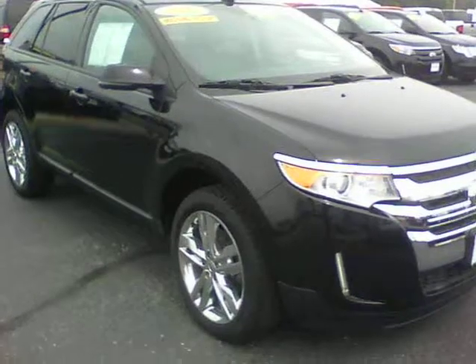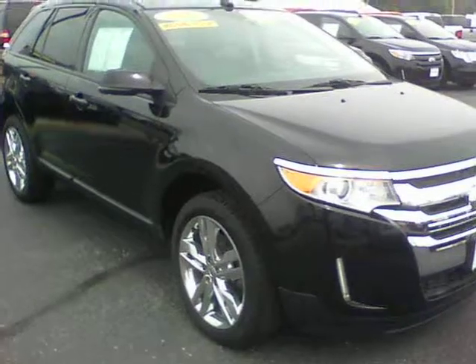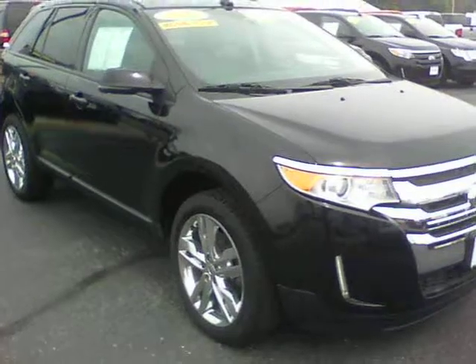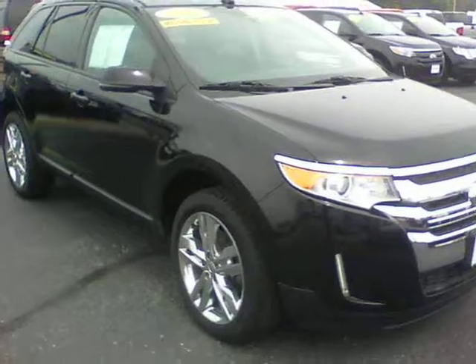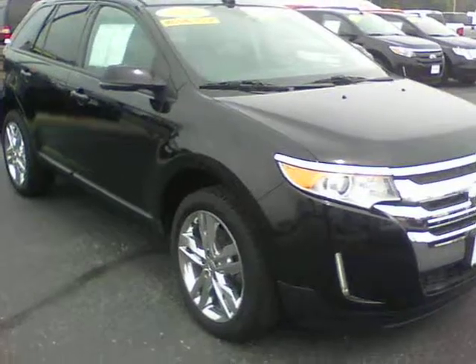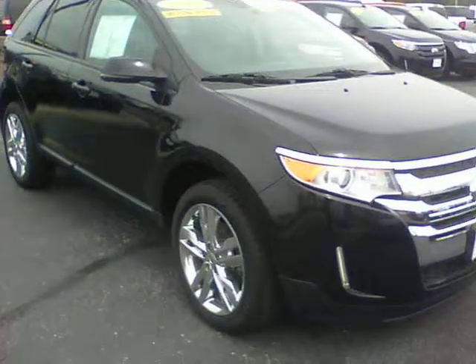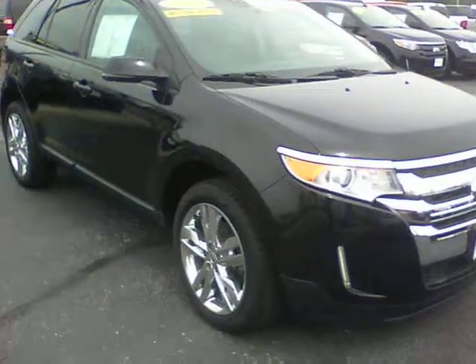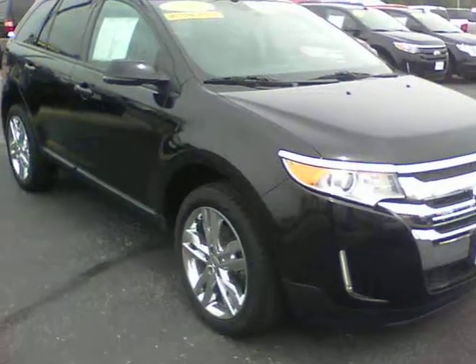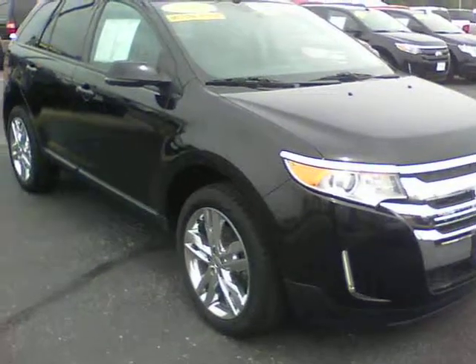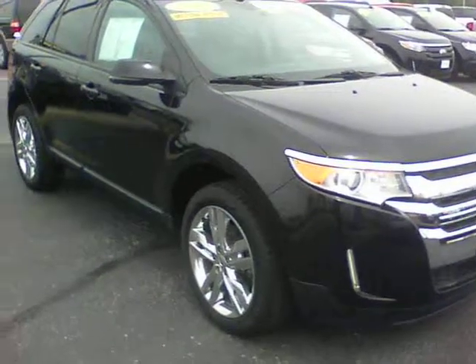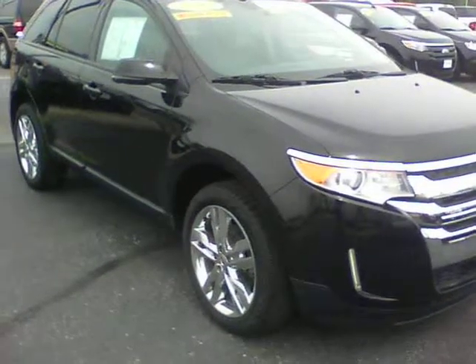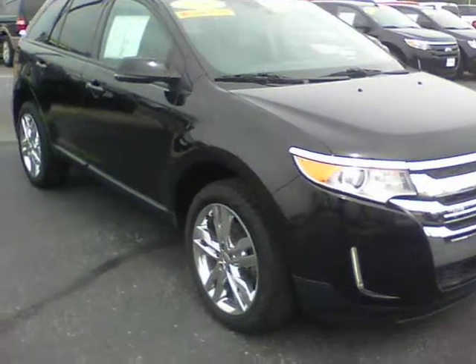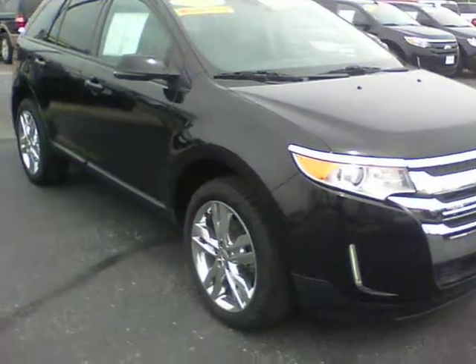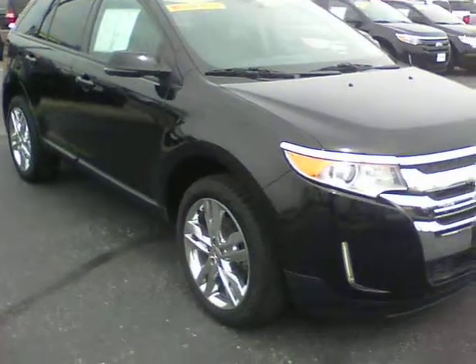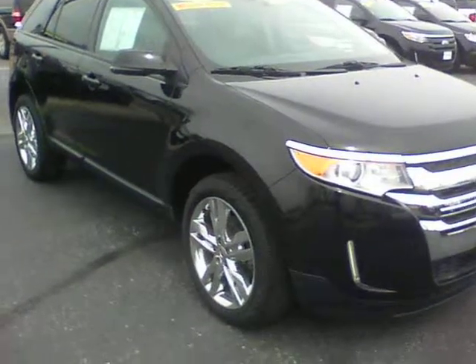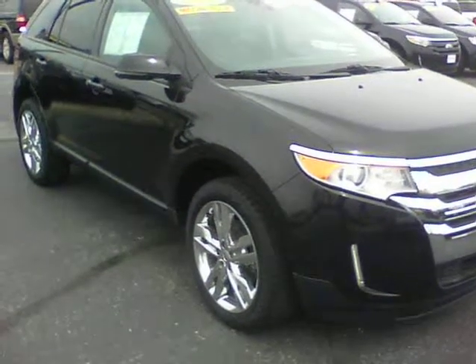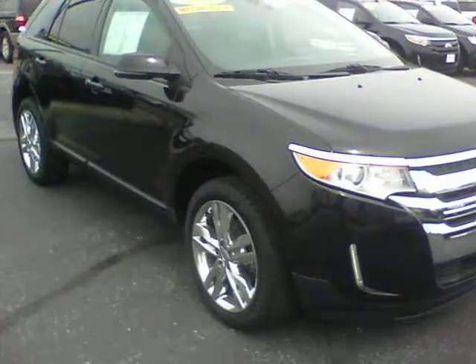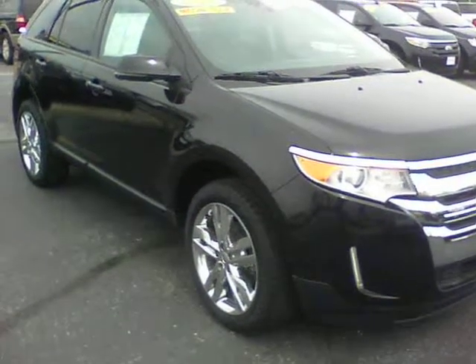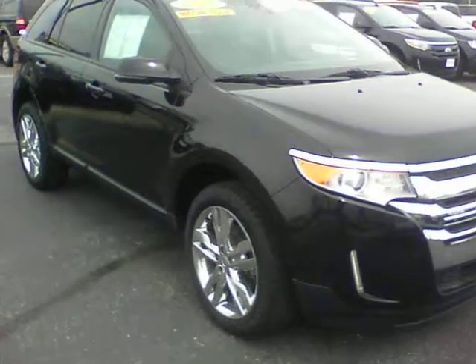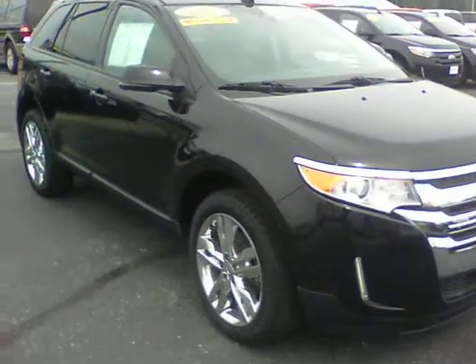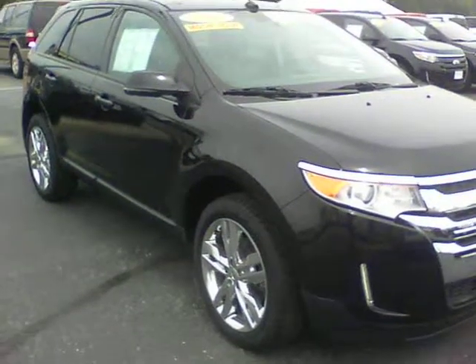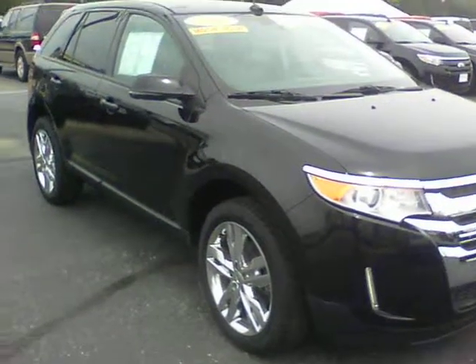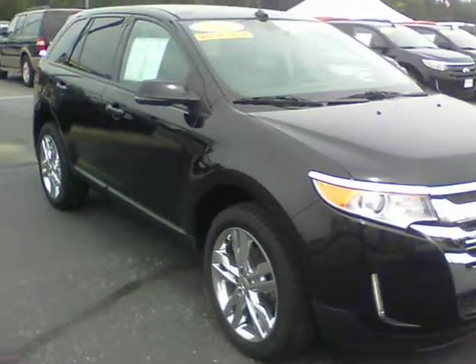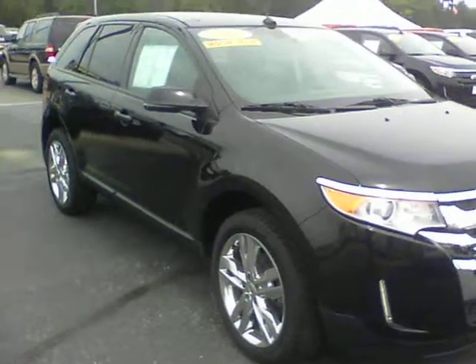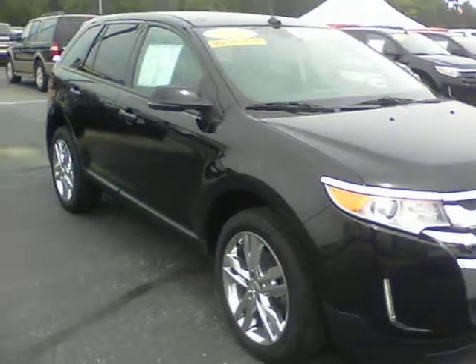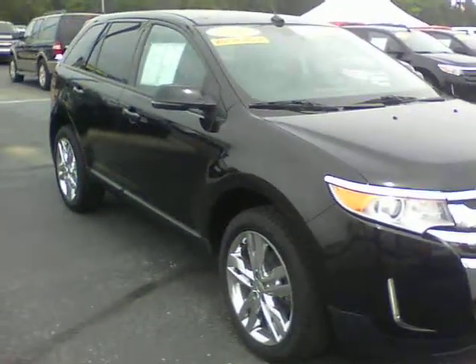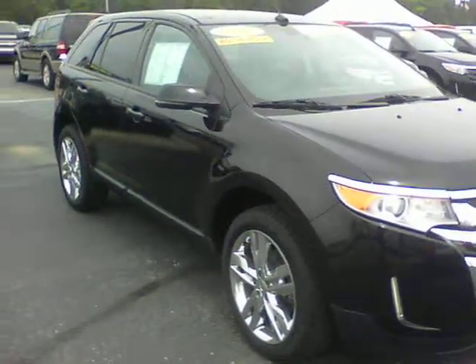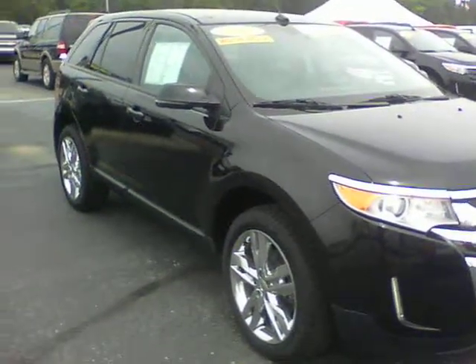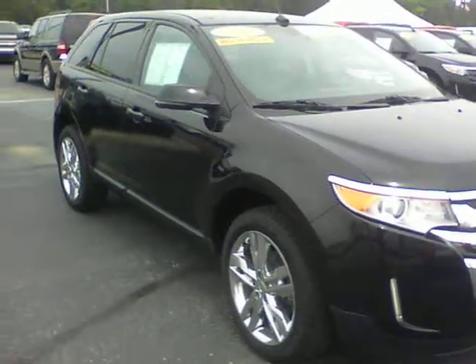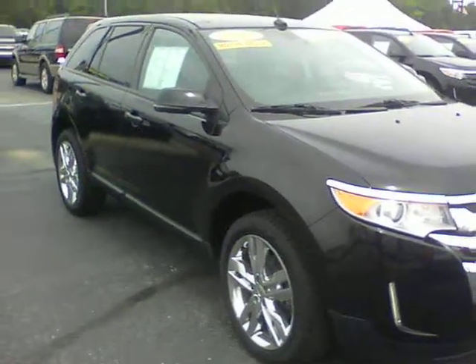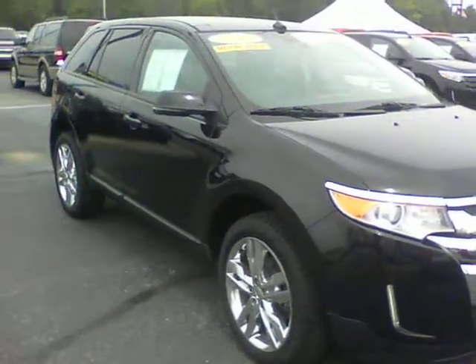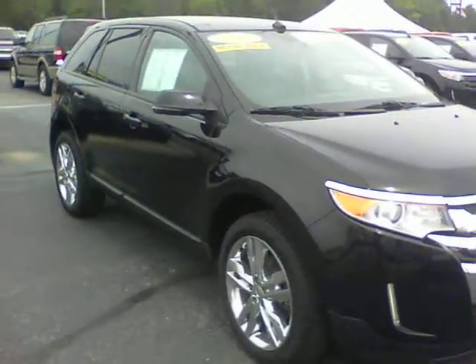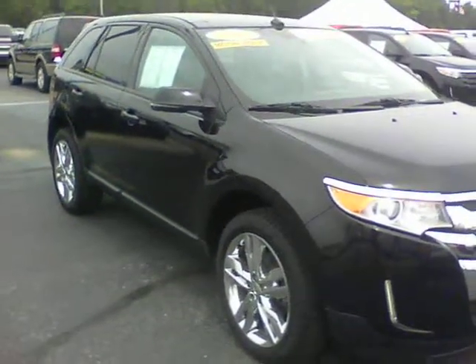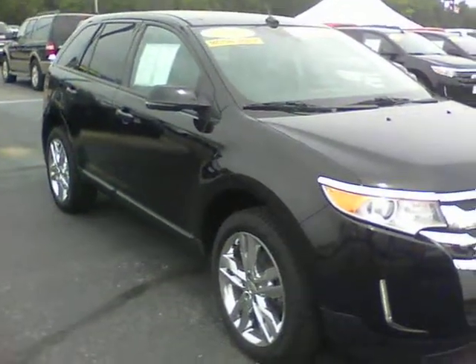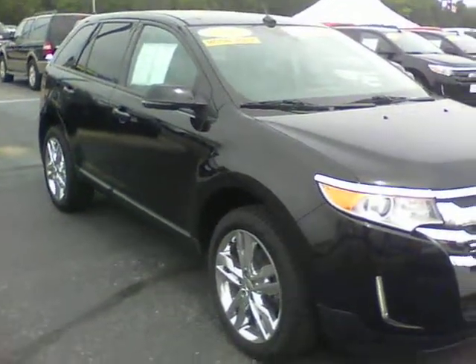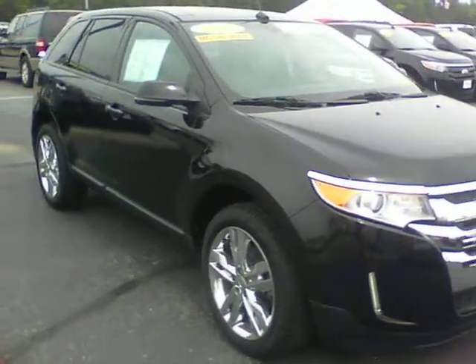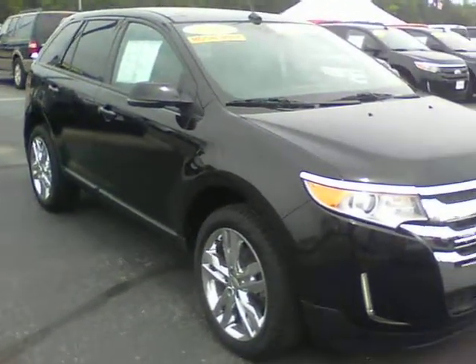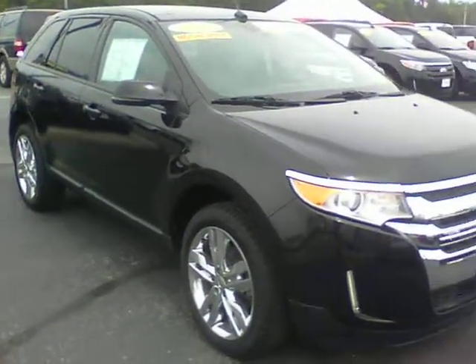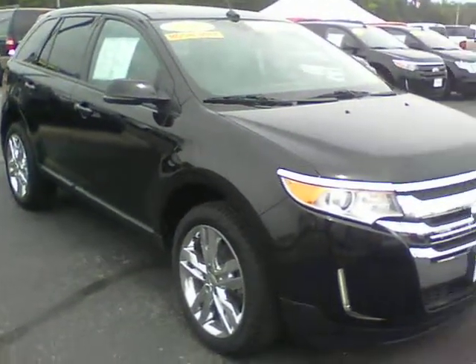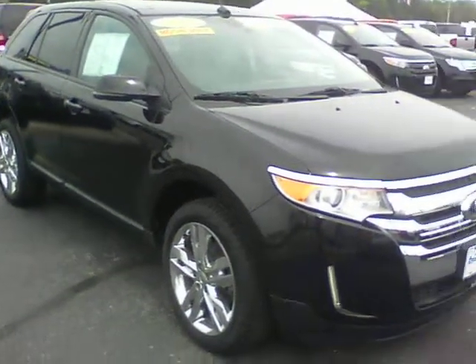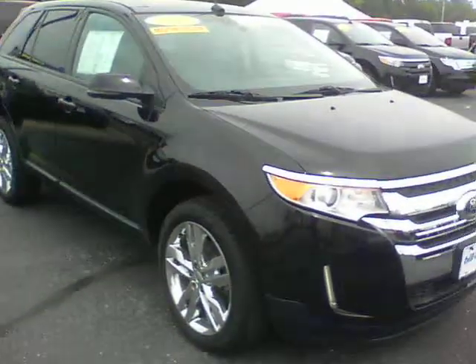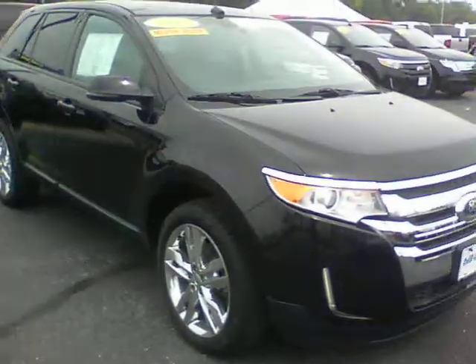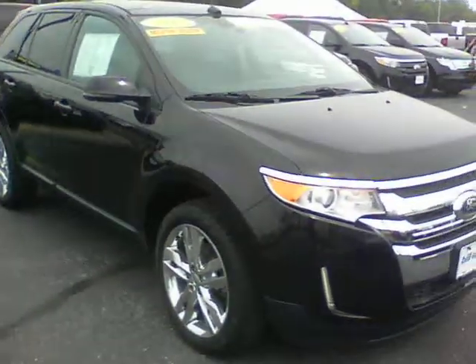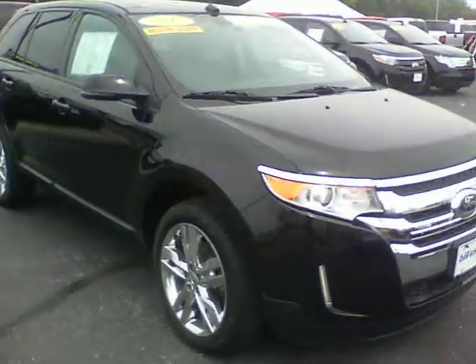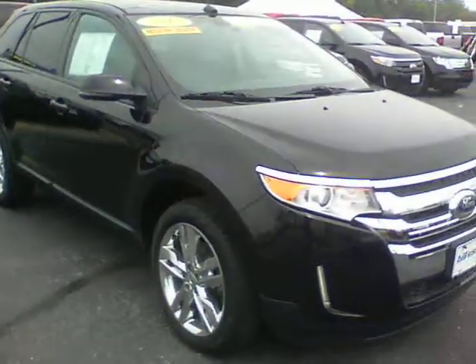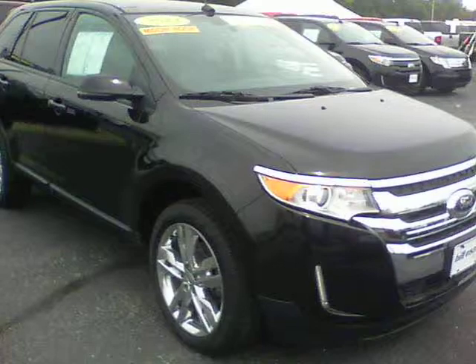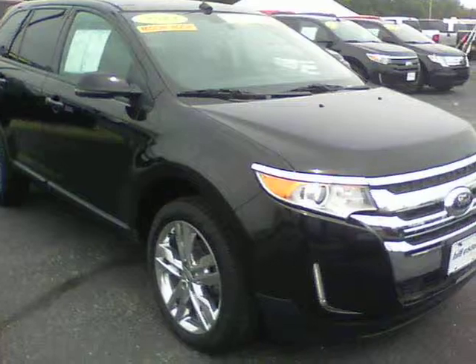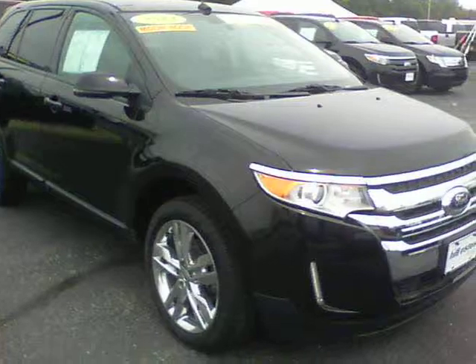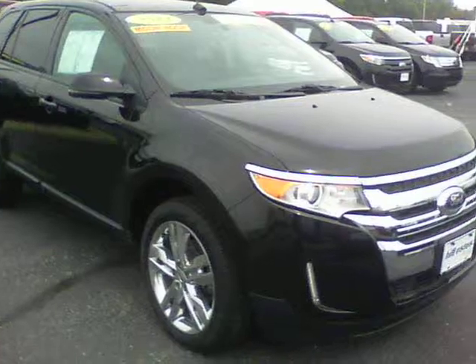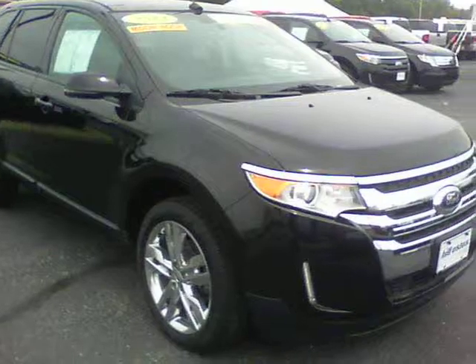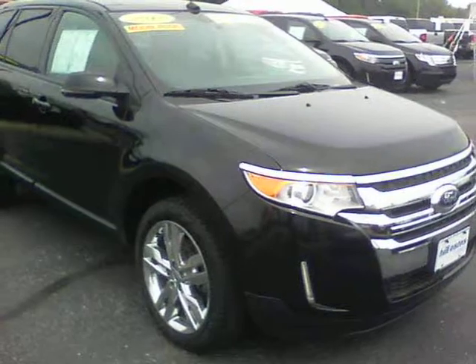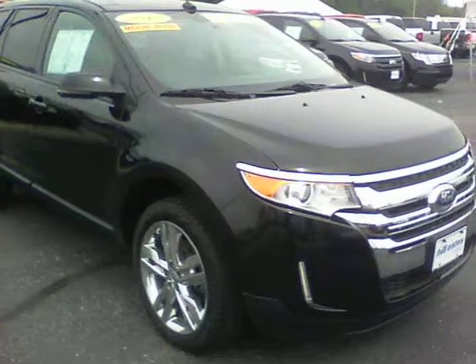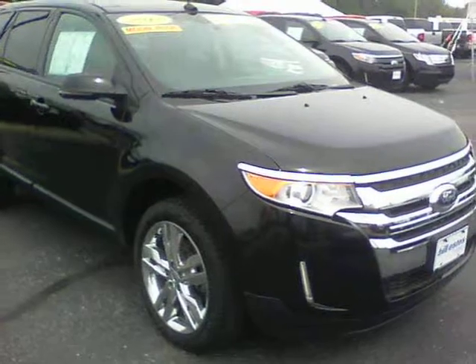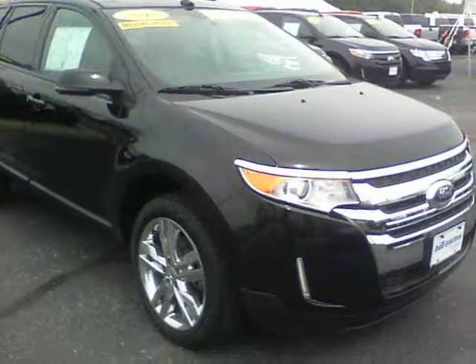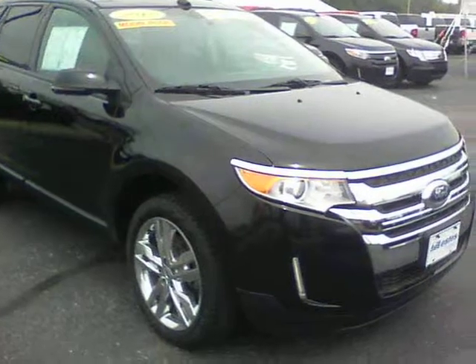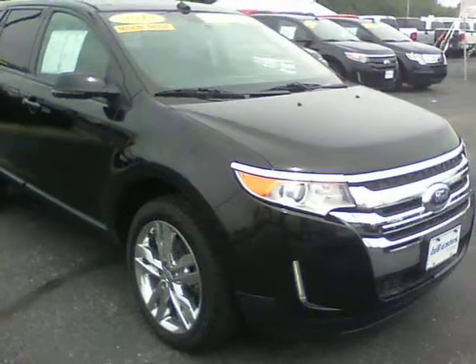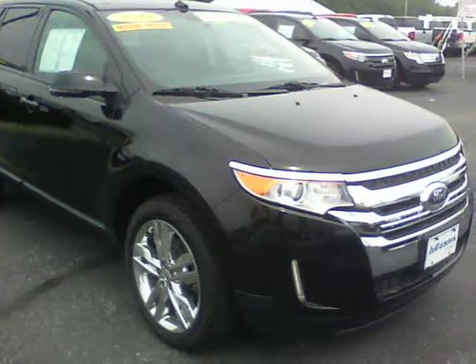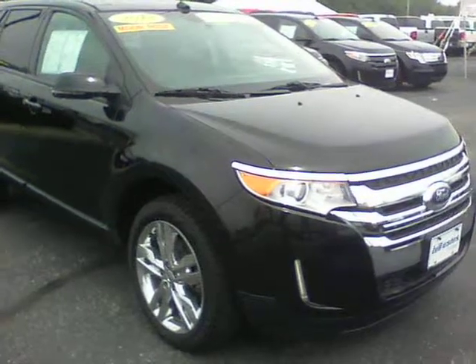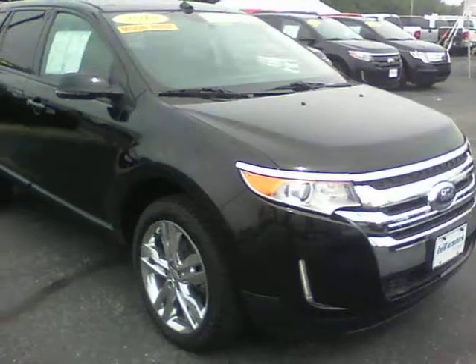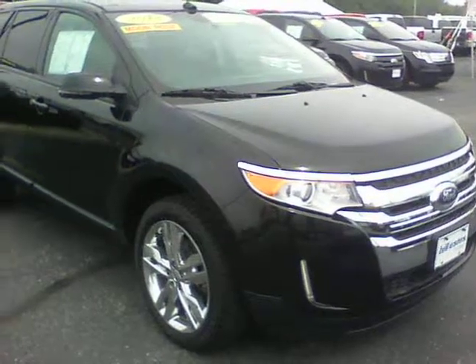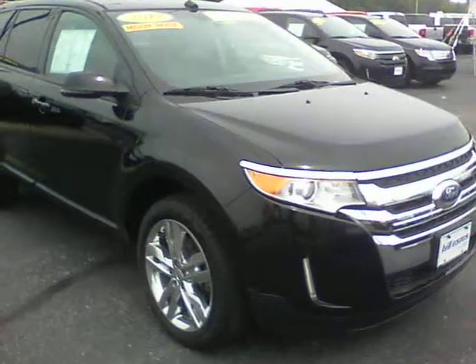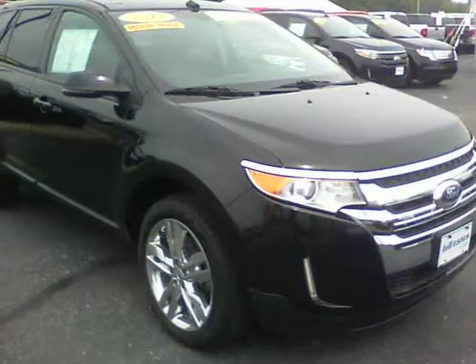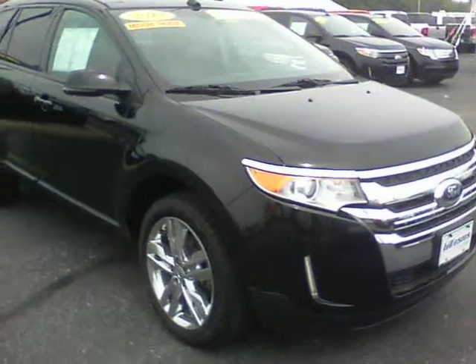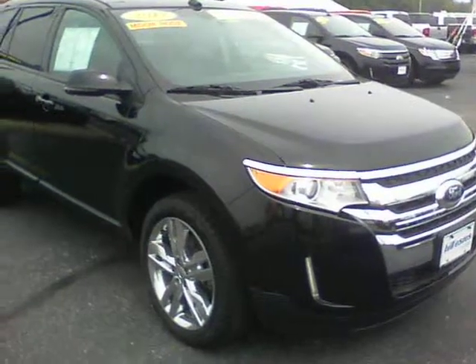Hi, this is Patrick at Bill Estes Ford. I want to send you a quick video on the 2012 Ford Edge you inquired on.